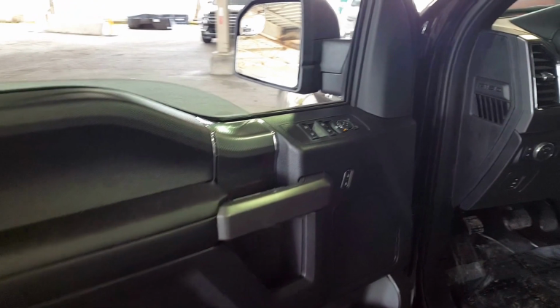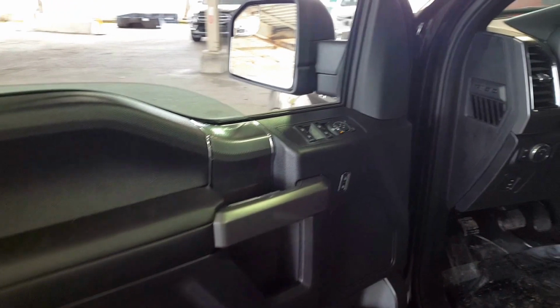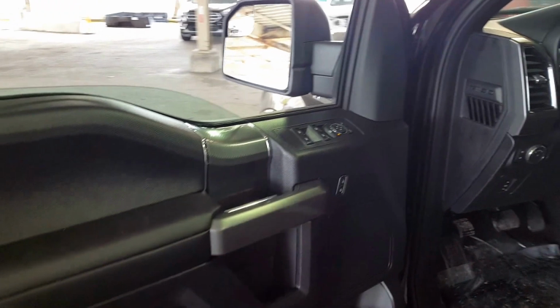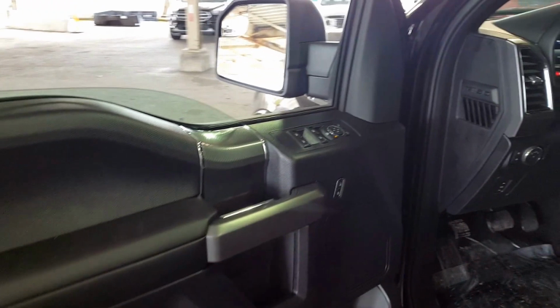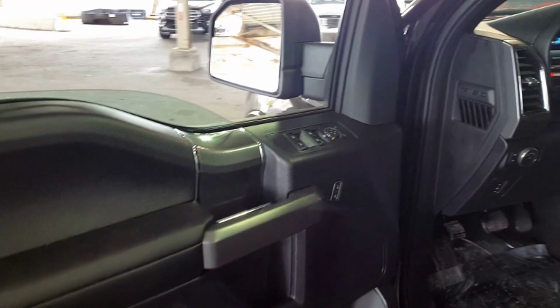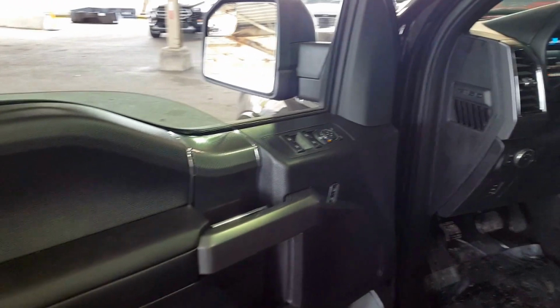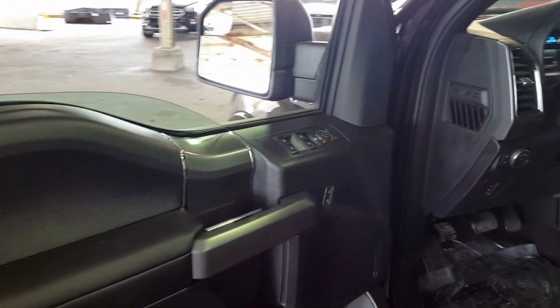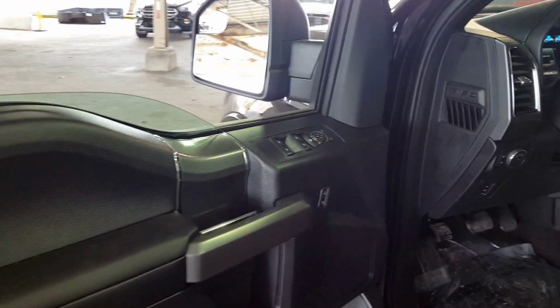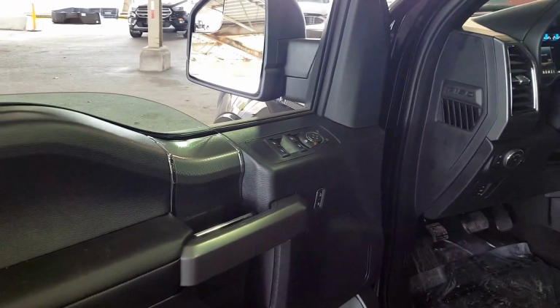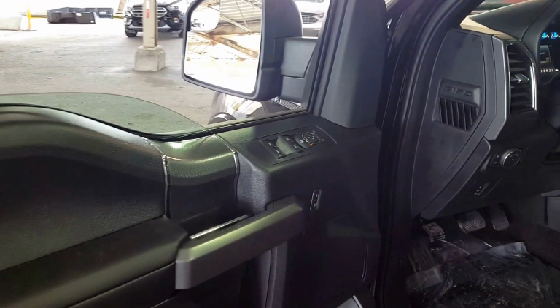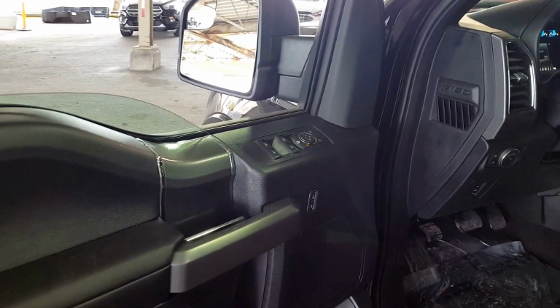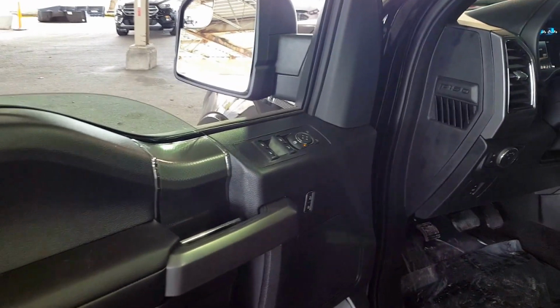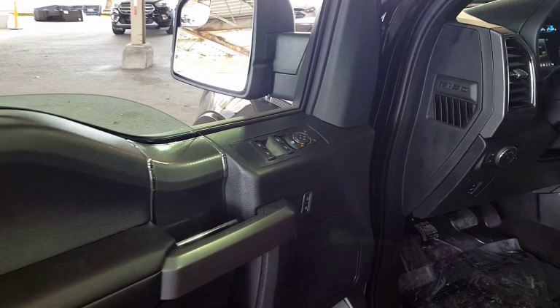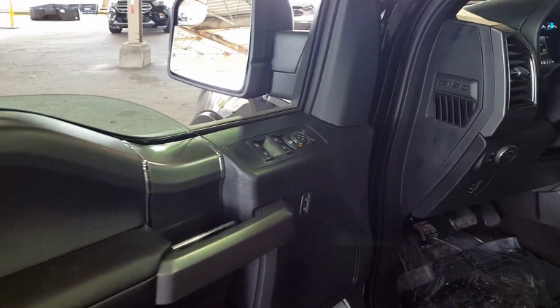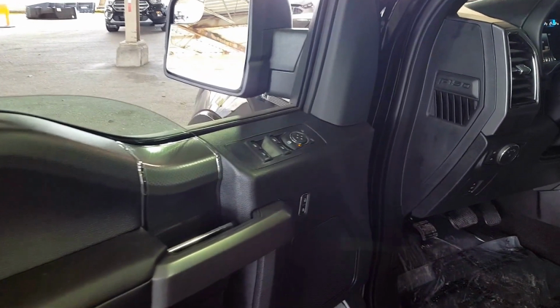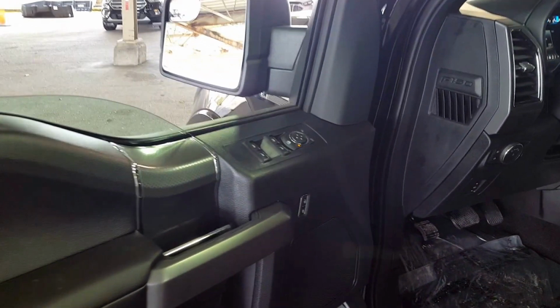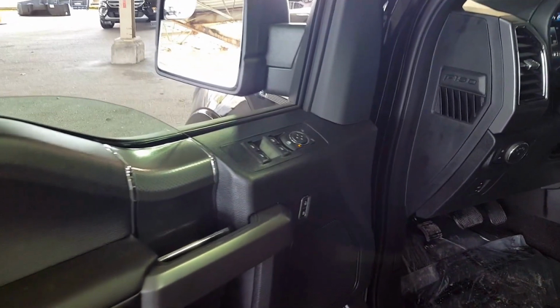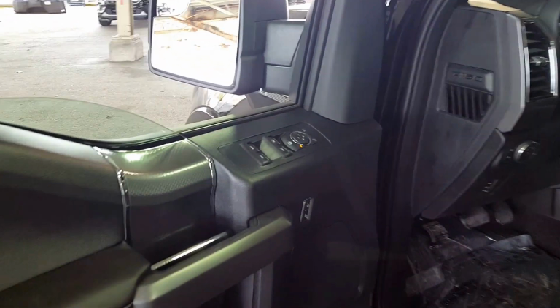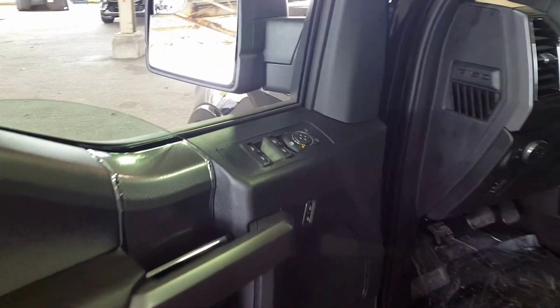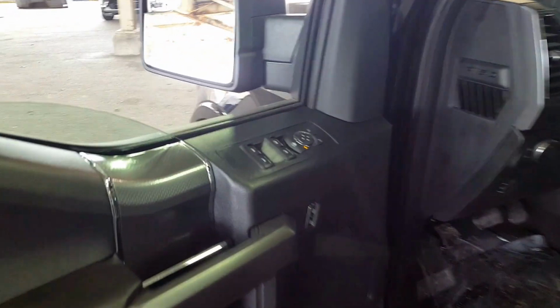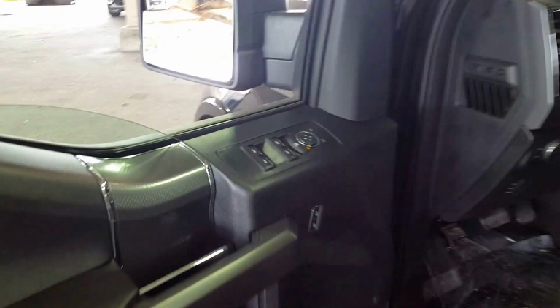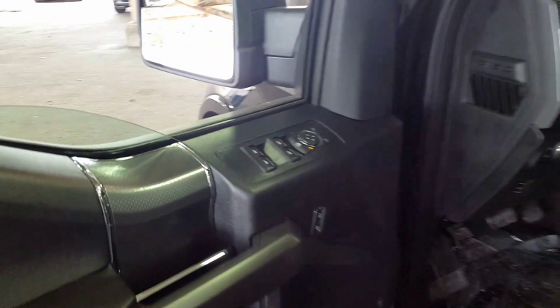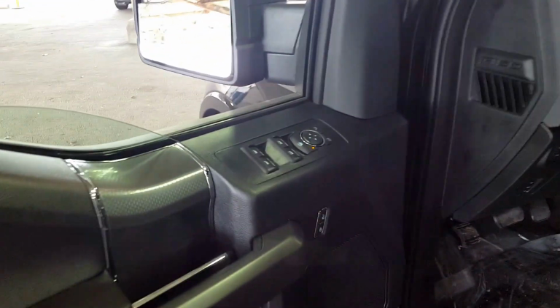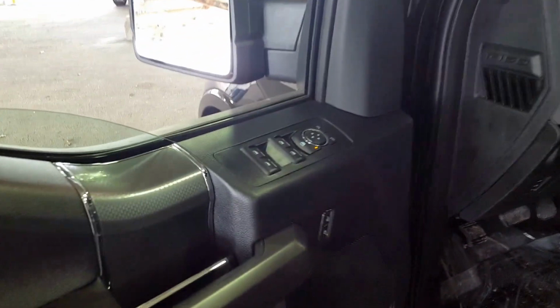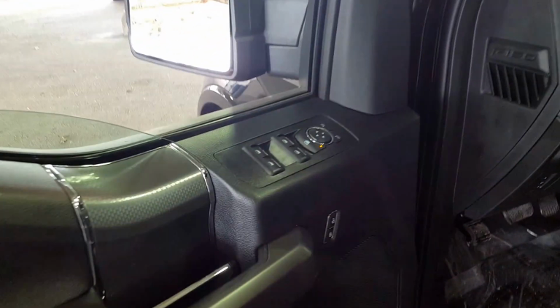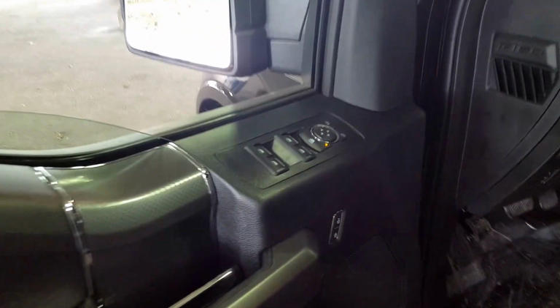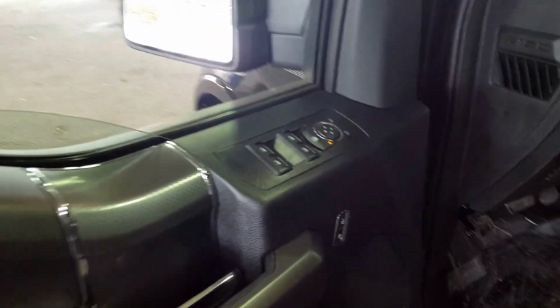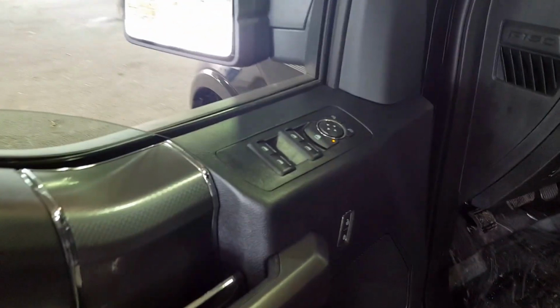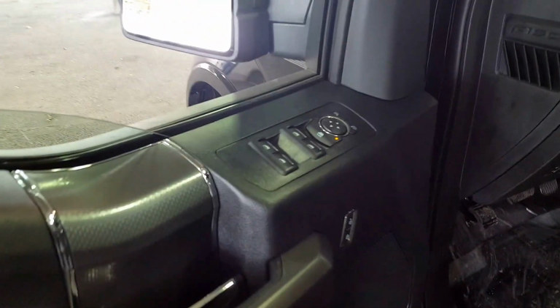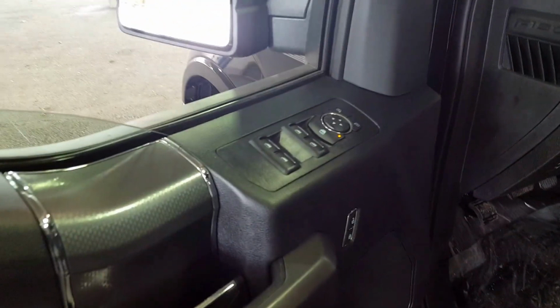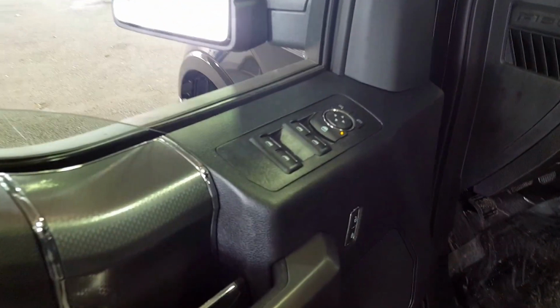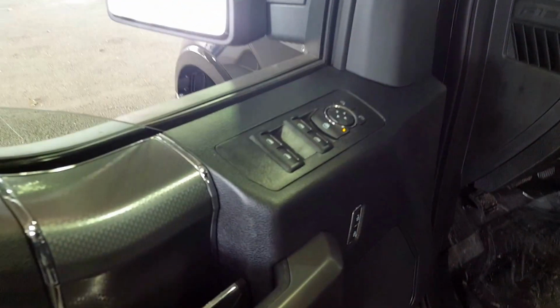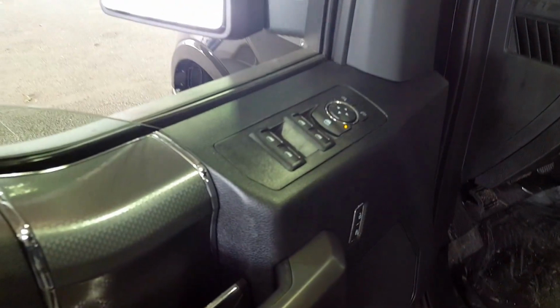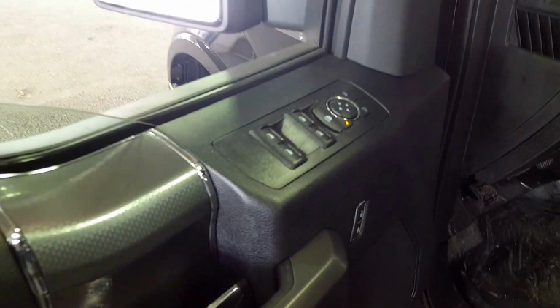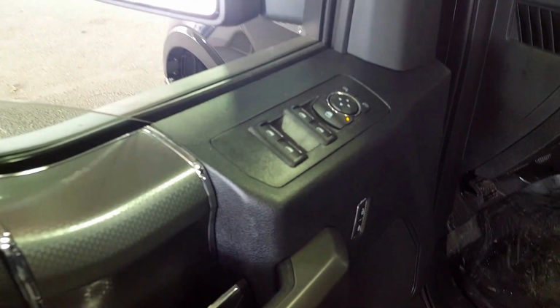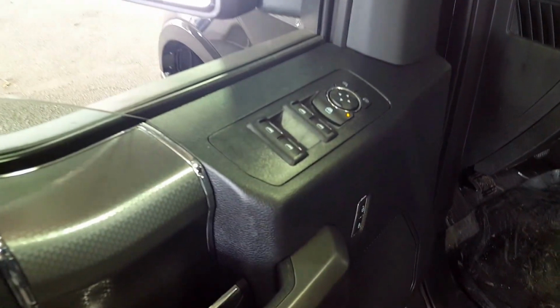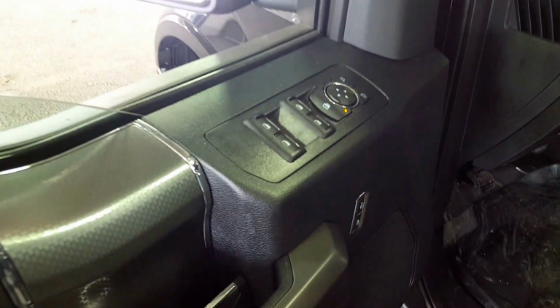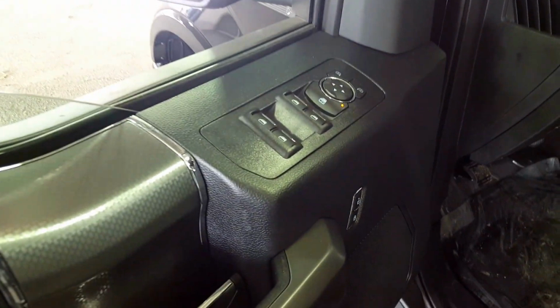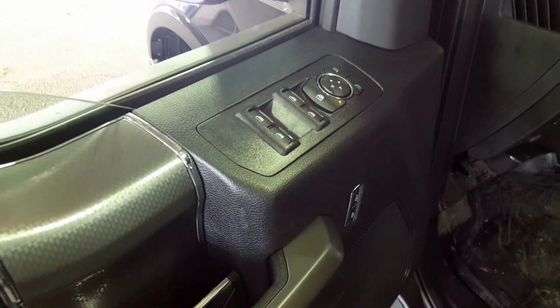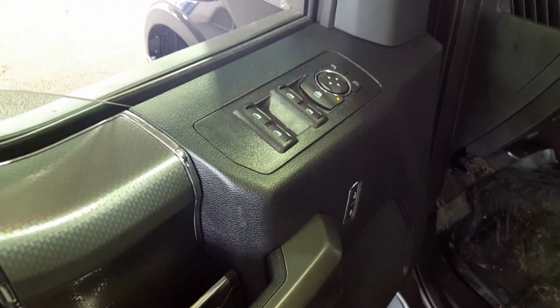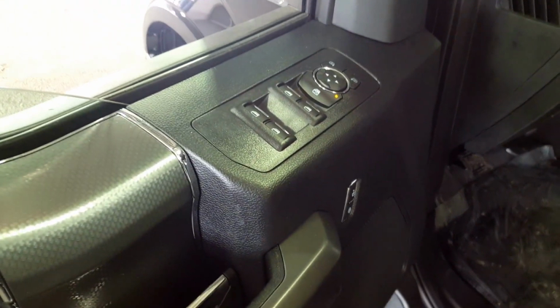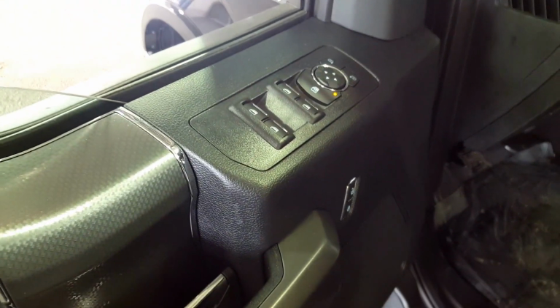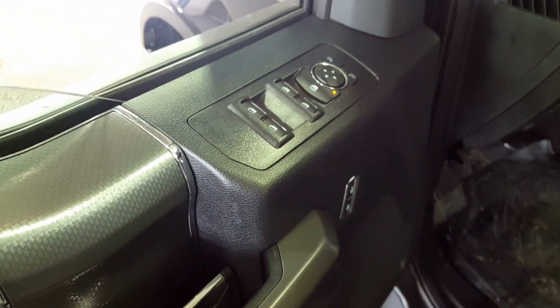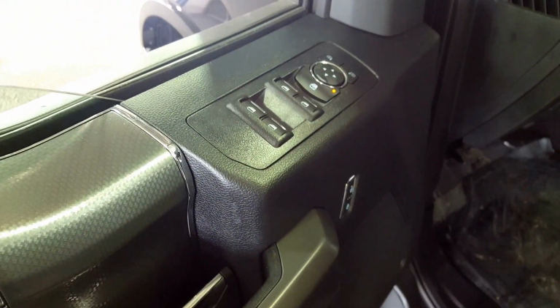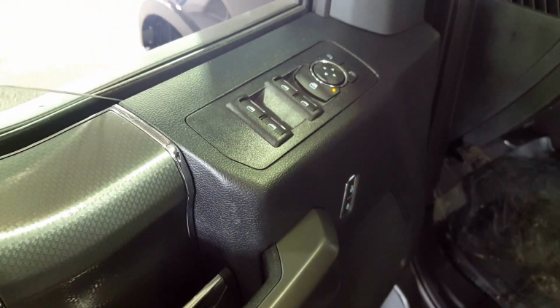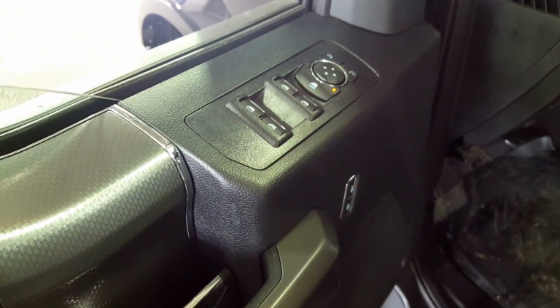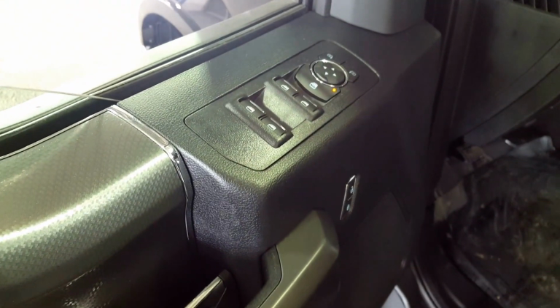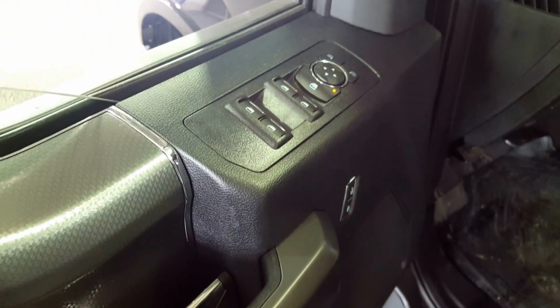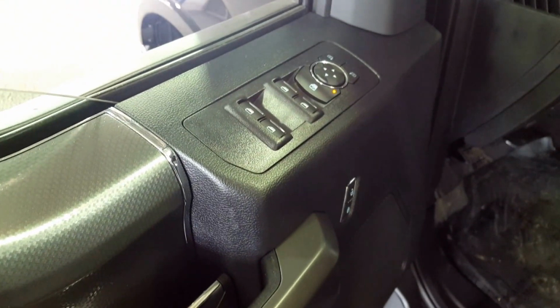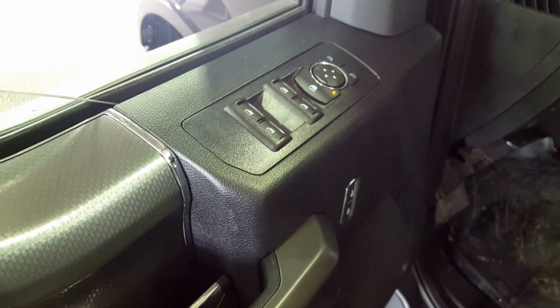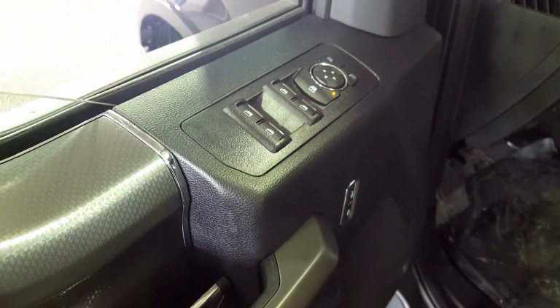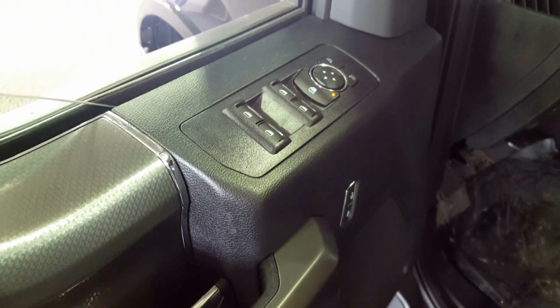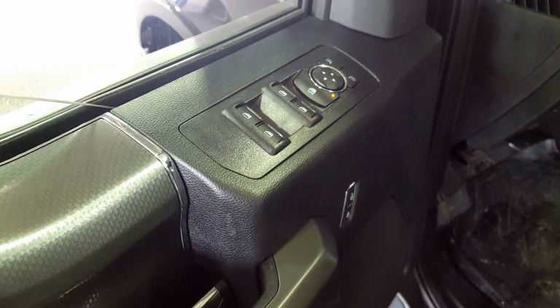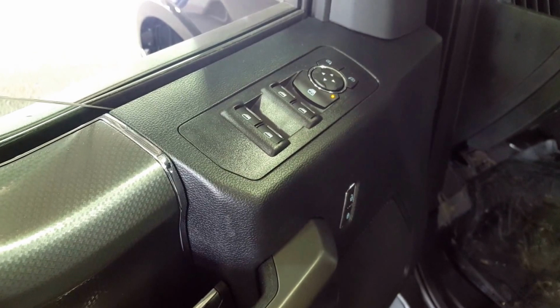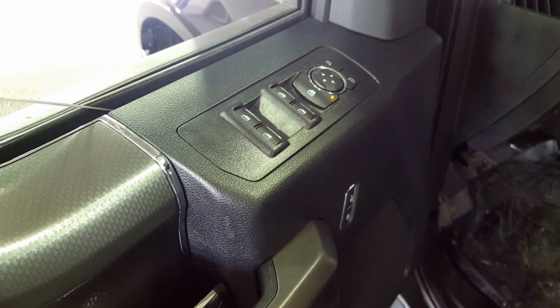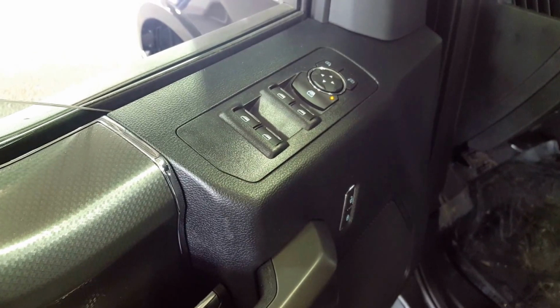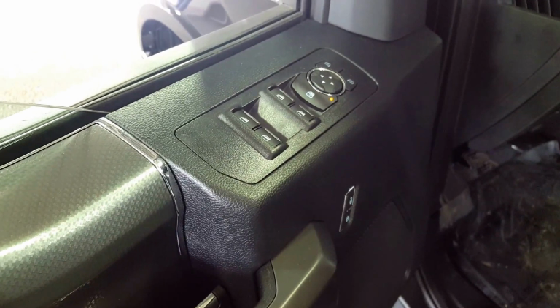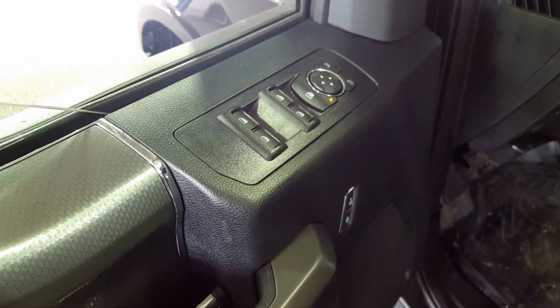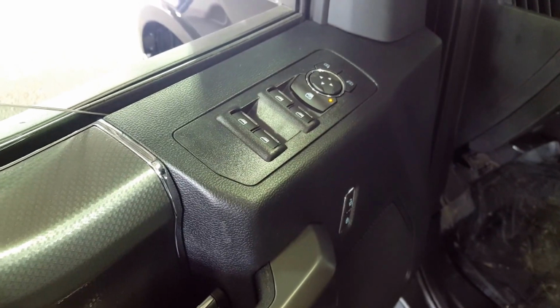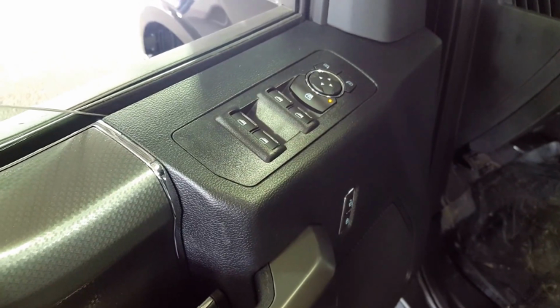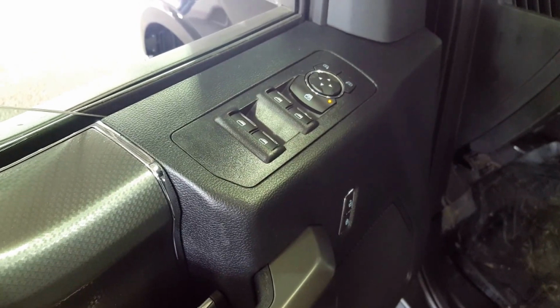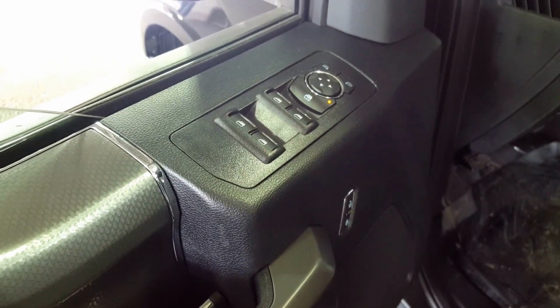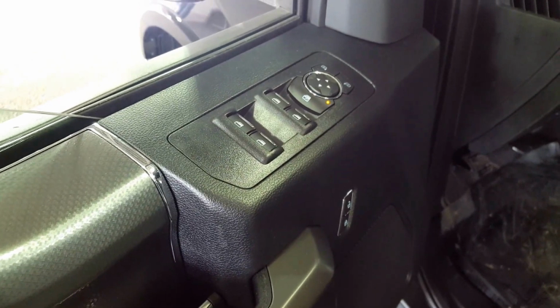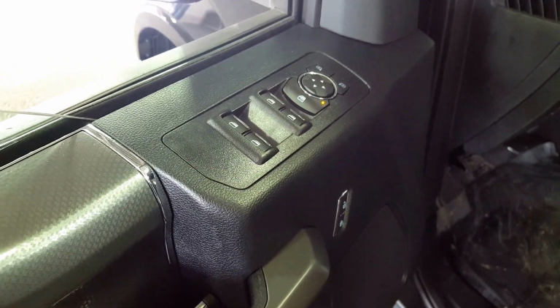We're going to move into the driver's seat first. As you can see, you have your power windows, power mirrors, and power locks.